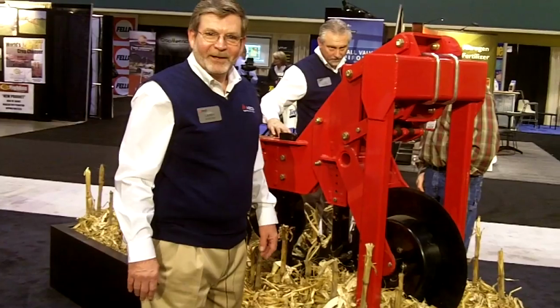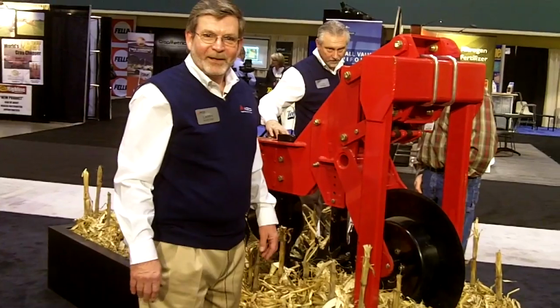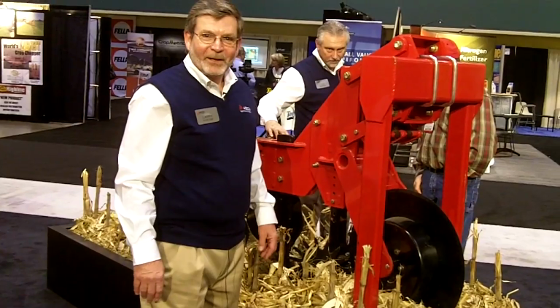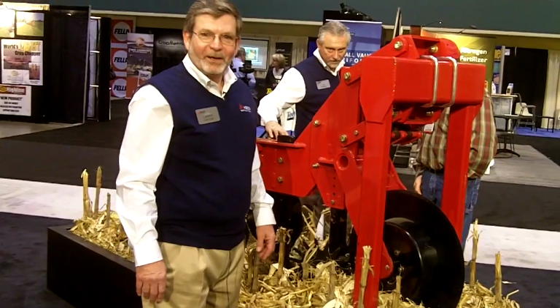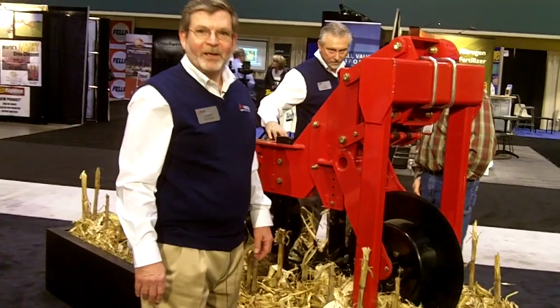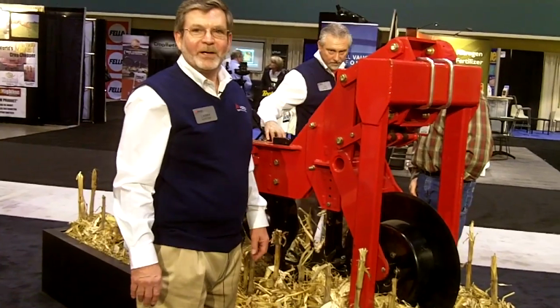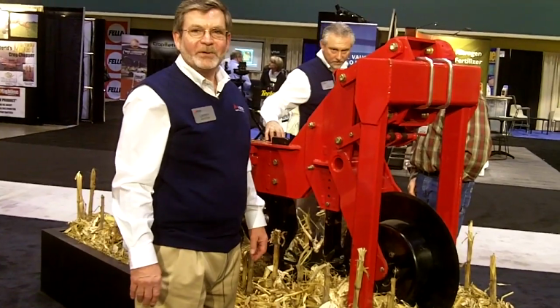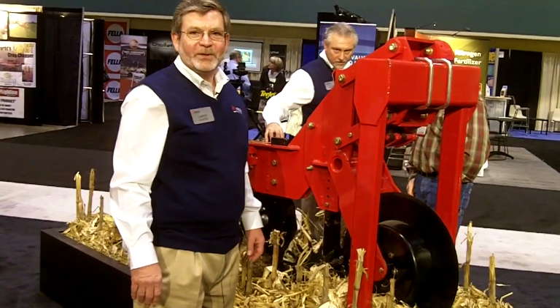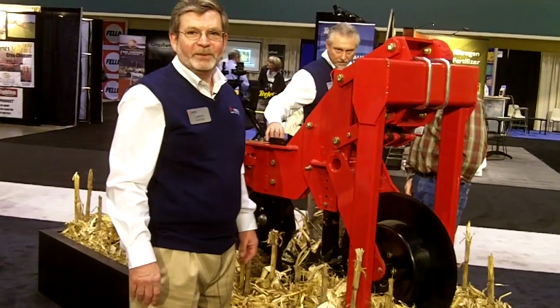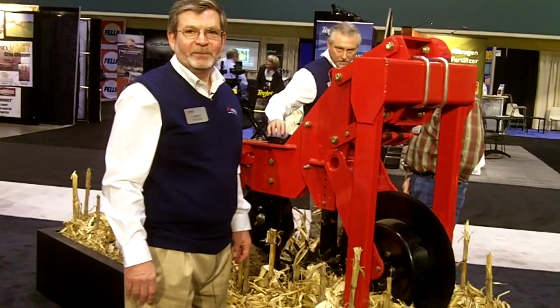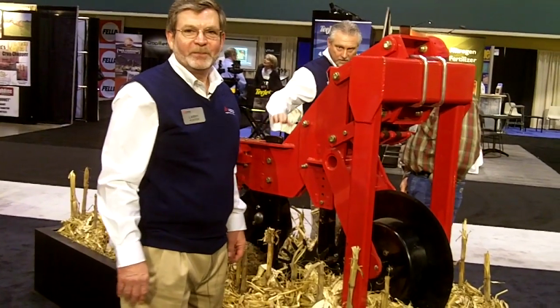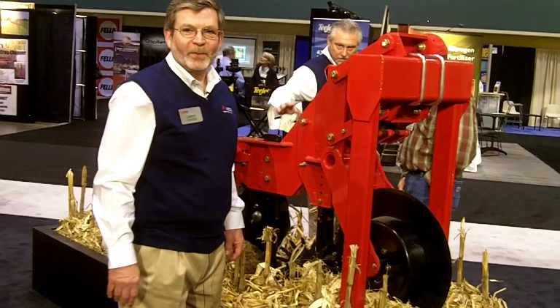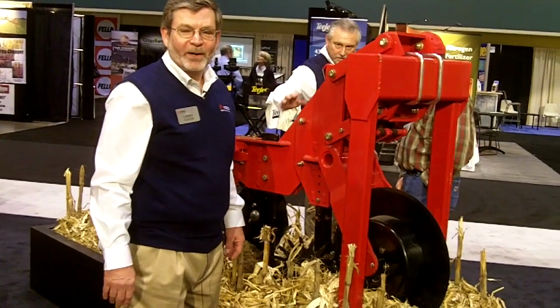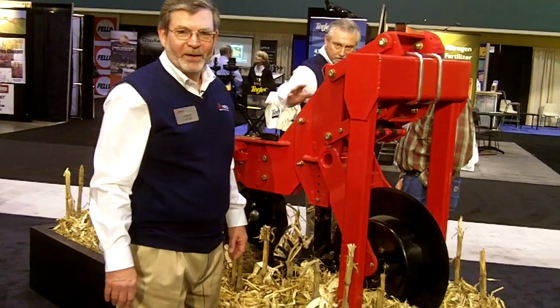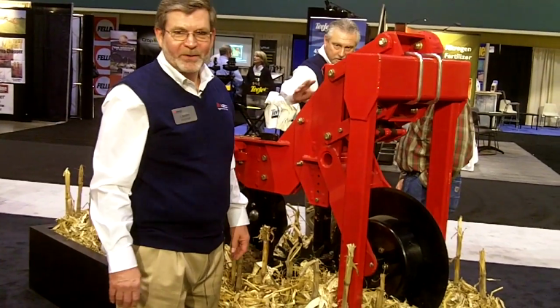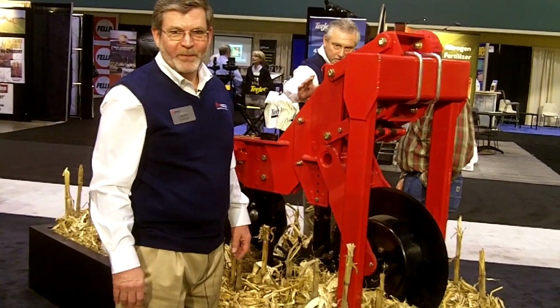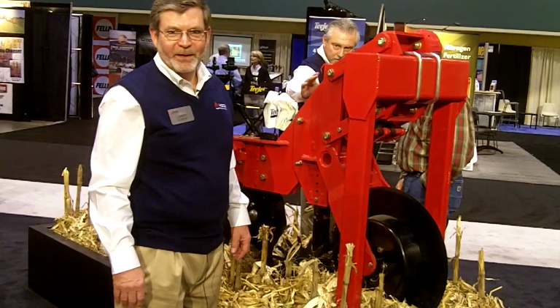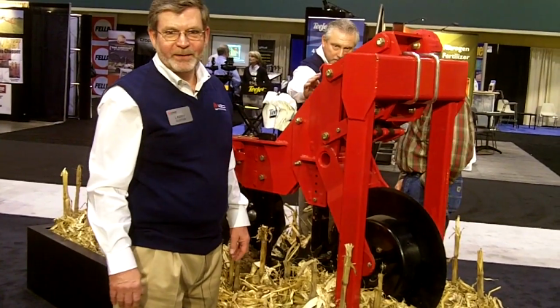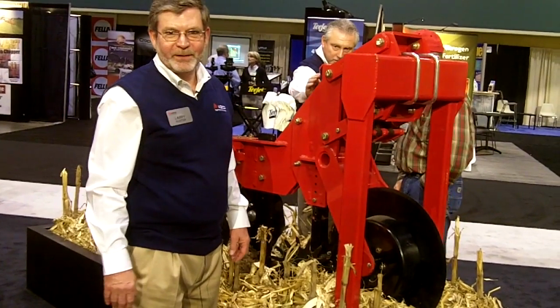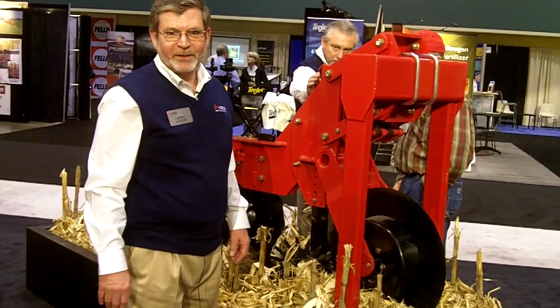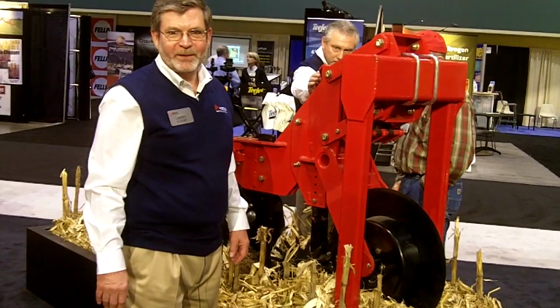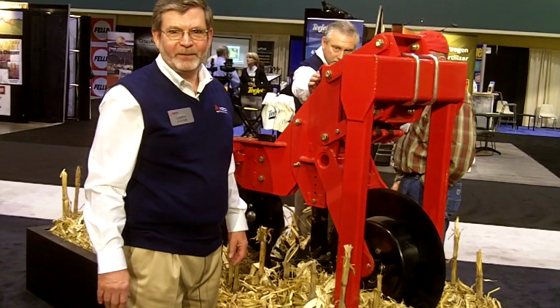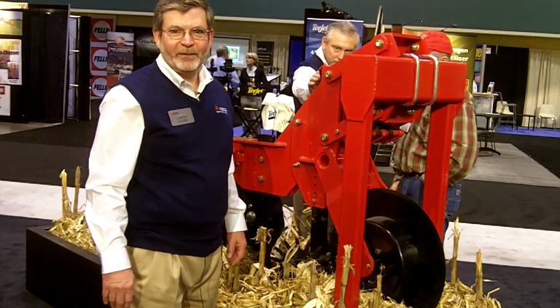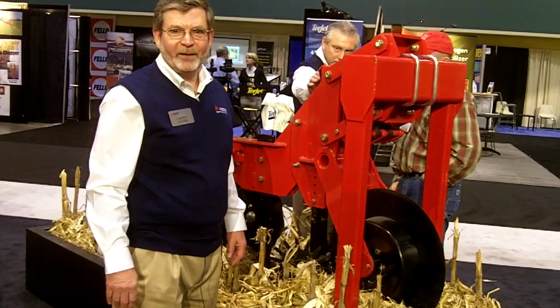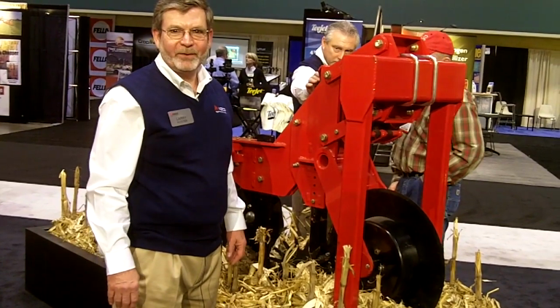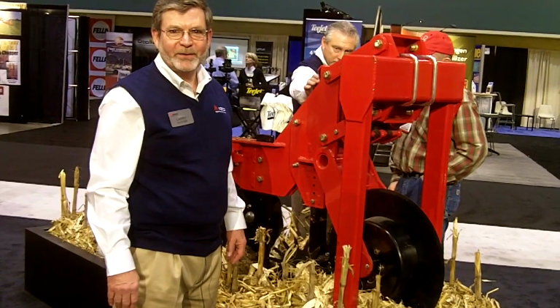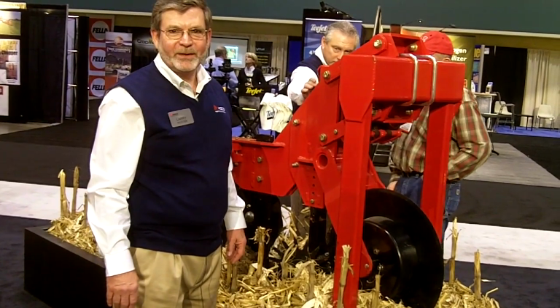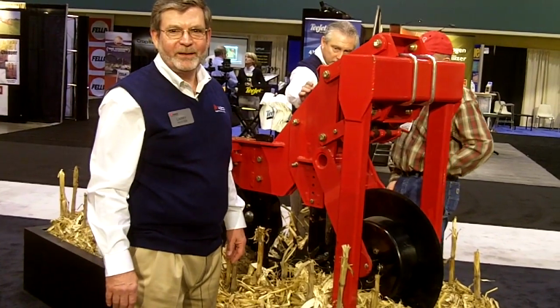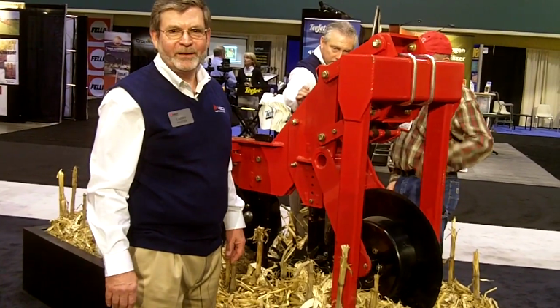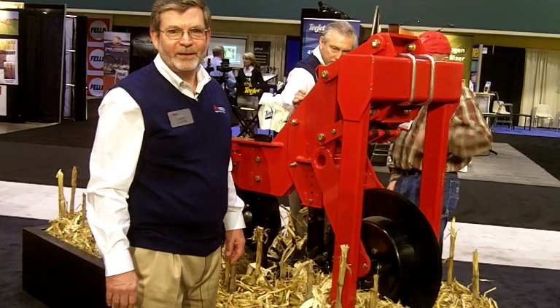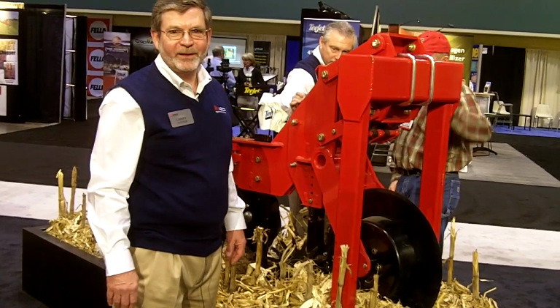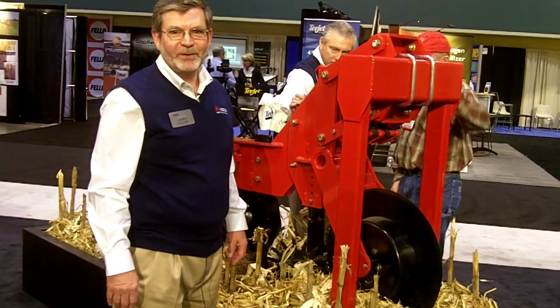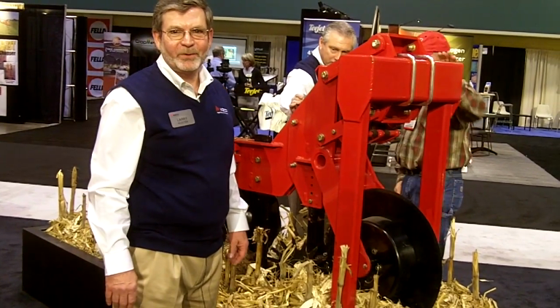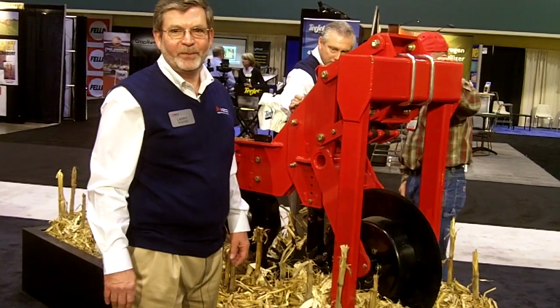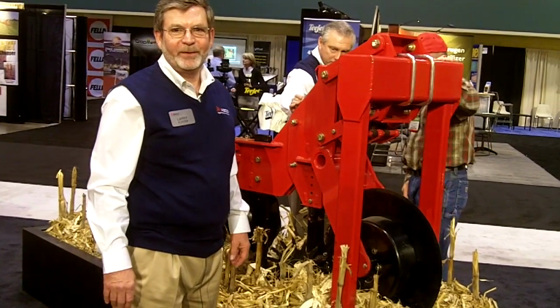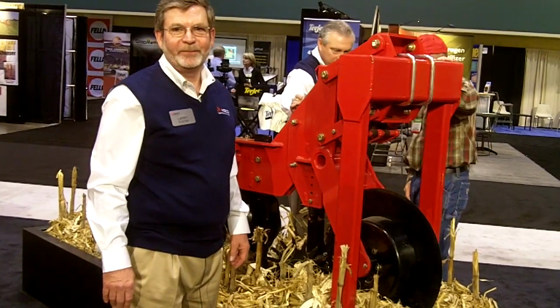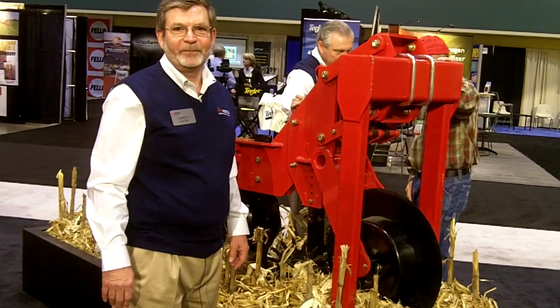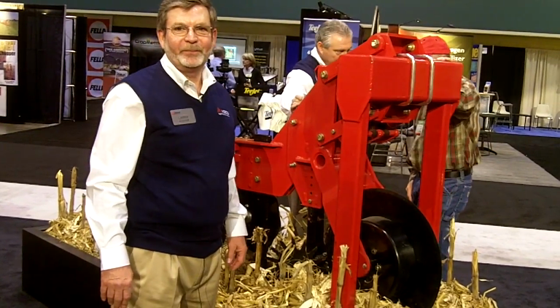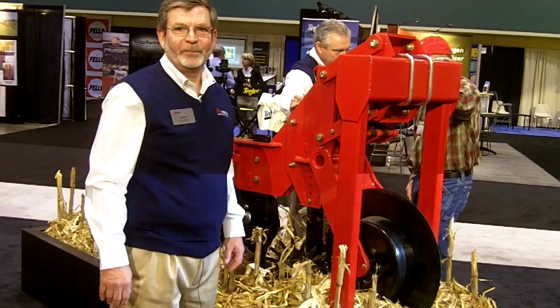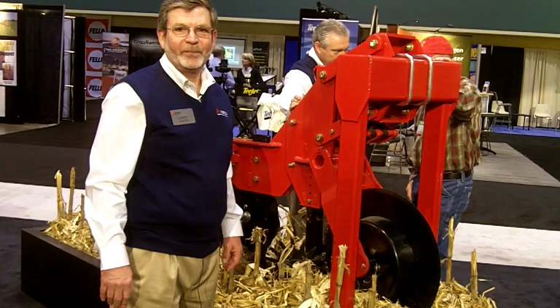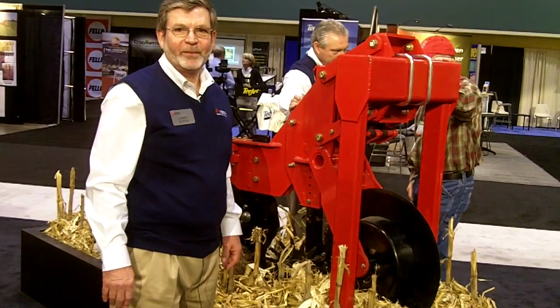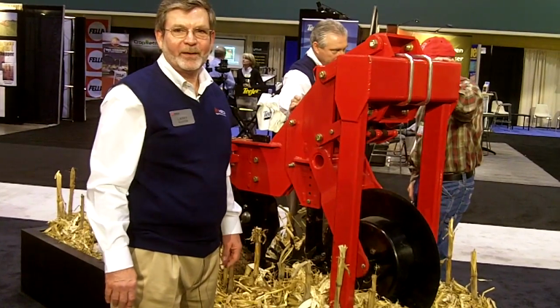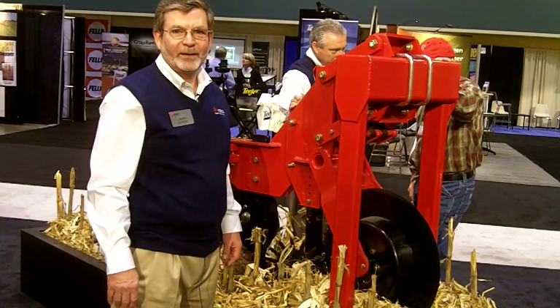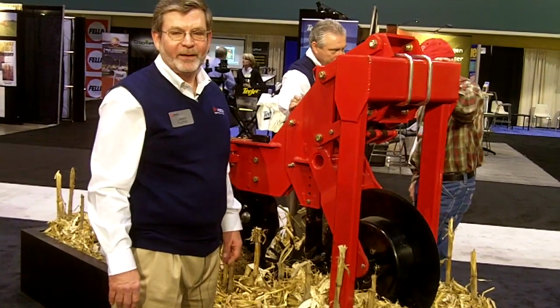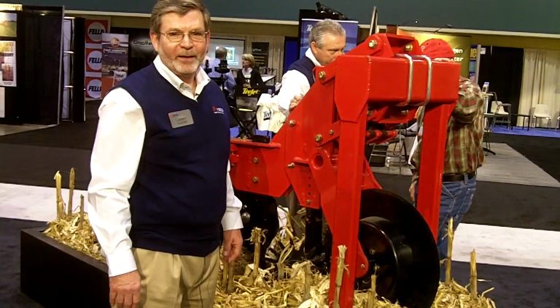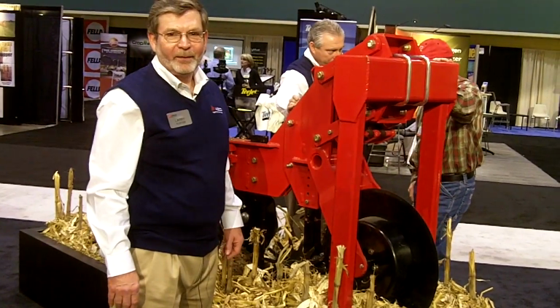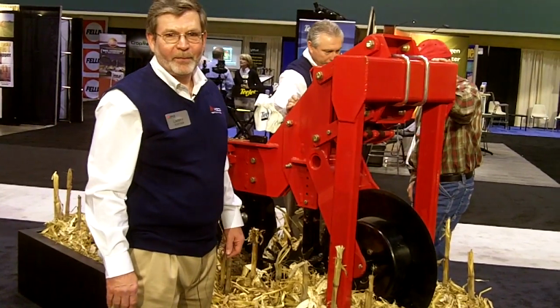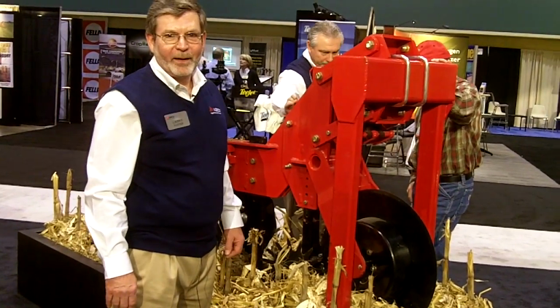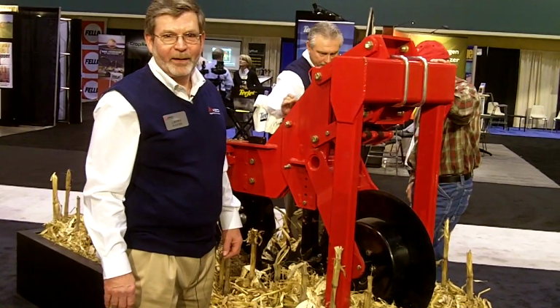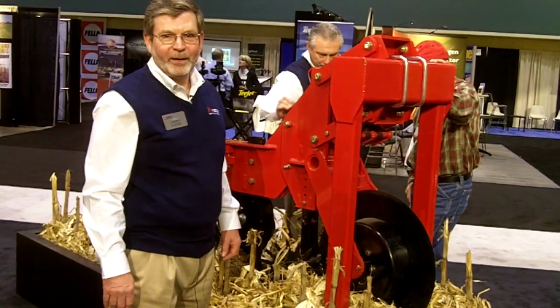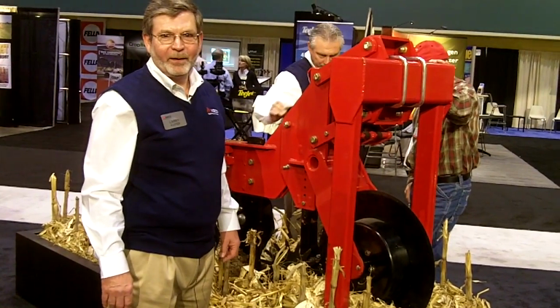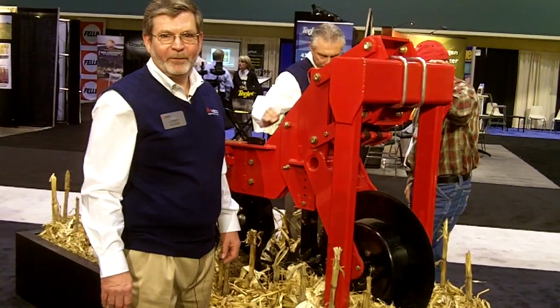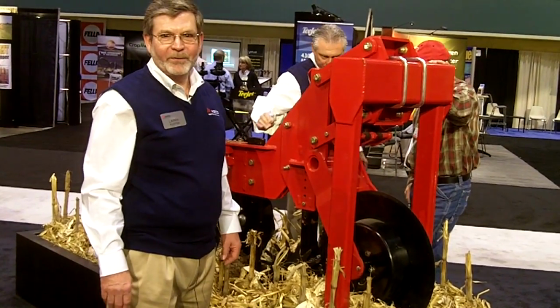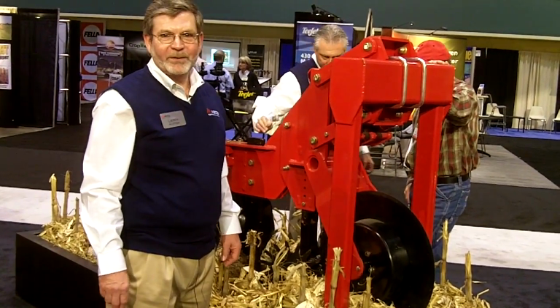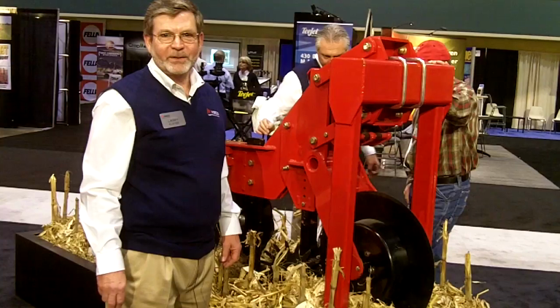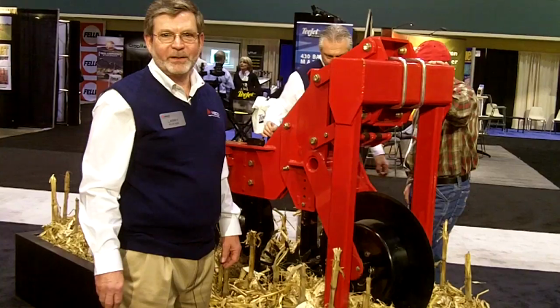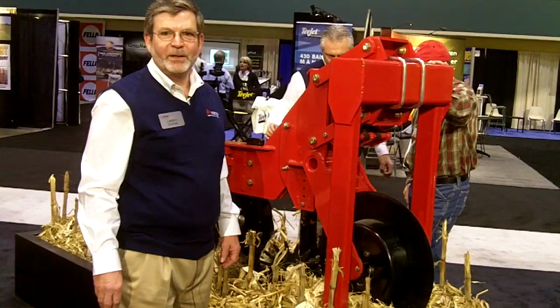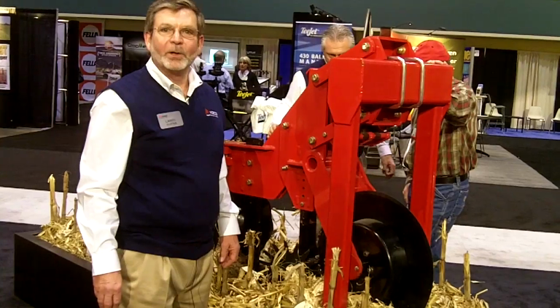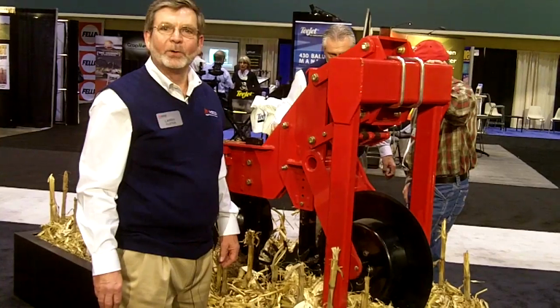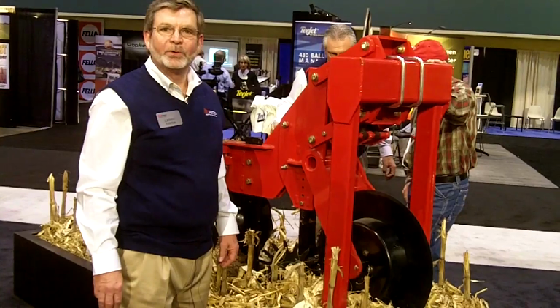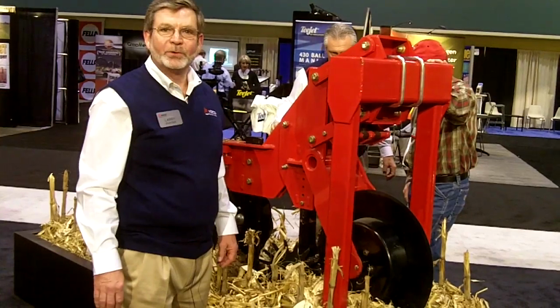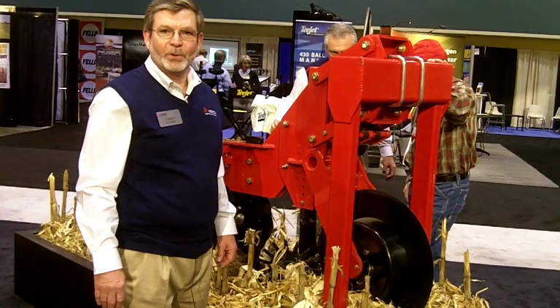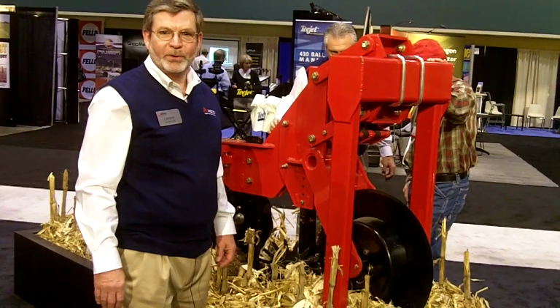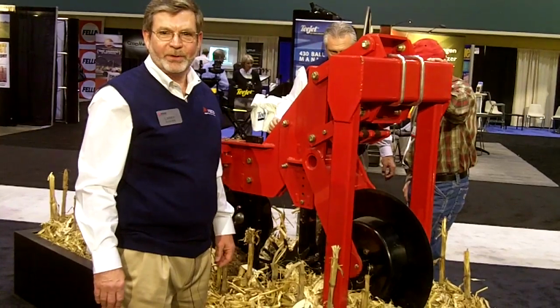Larry Kuster, Marketing Specialist, Sunflower Seed and Tillage Equipment. My office is in Duluth, Georgia.